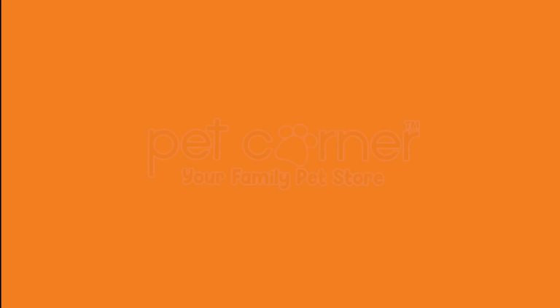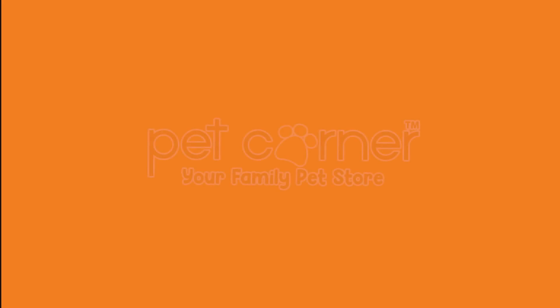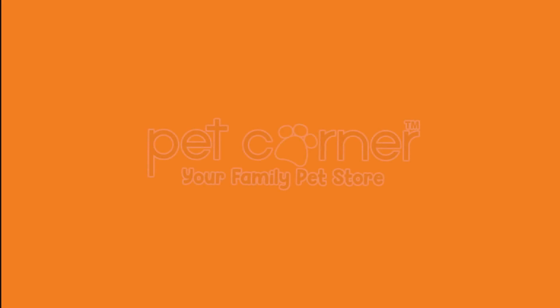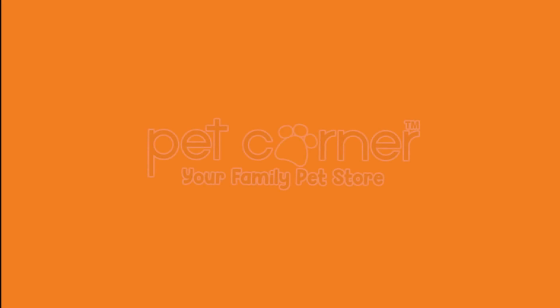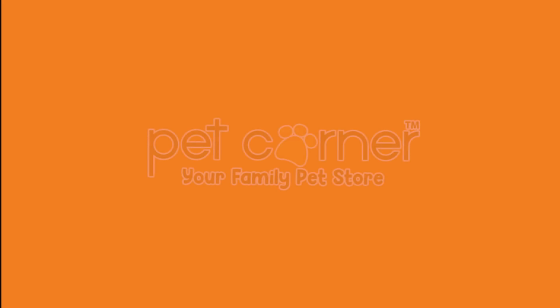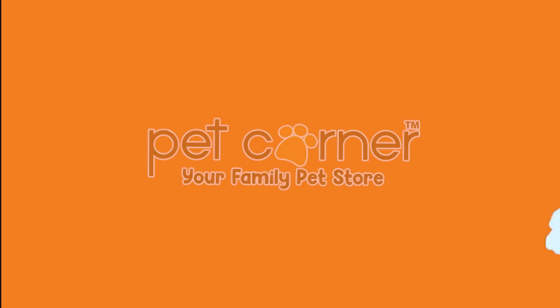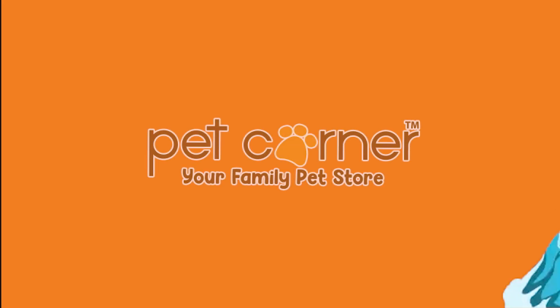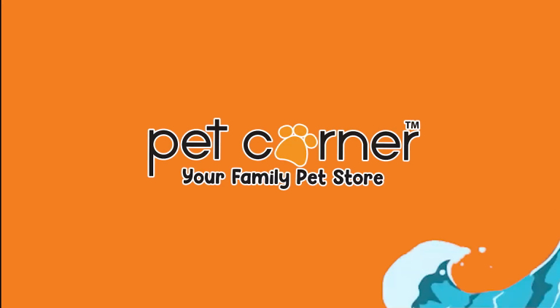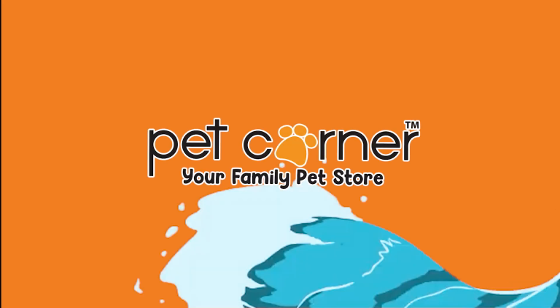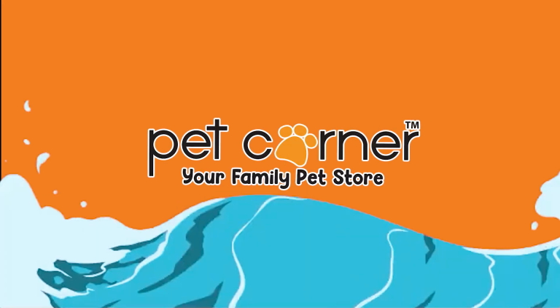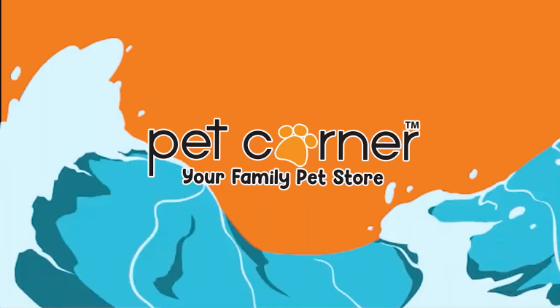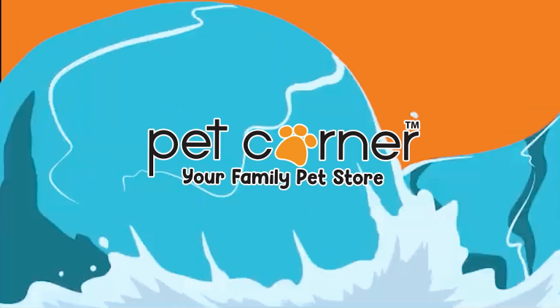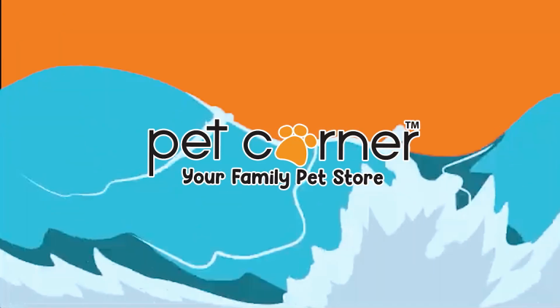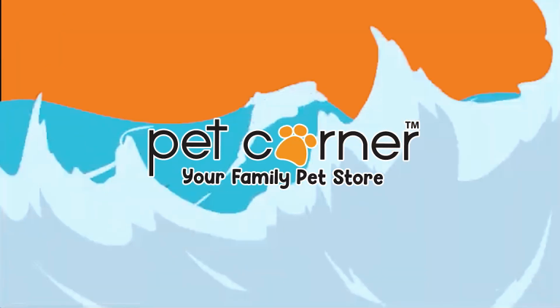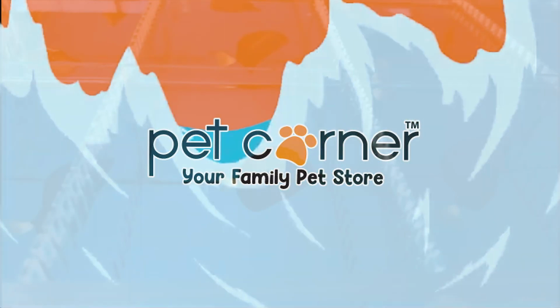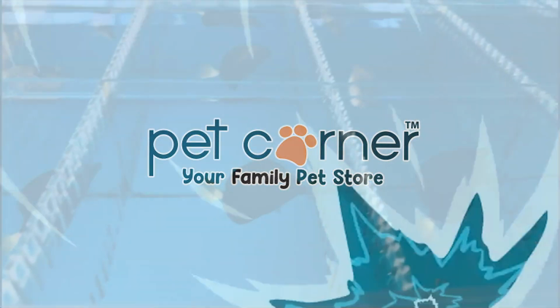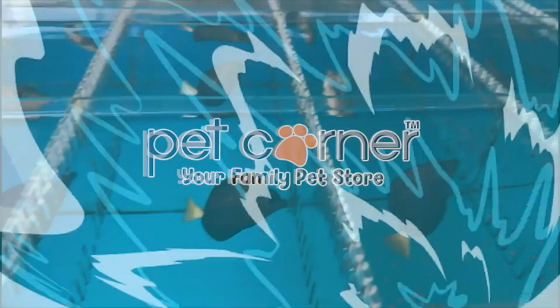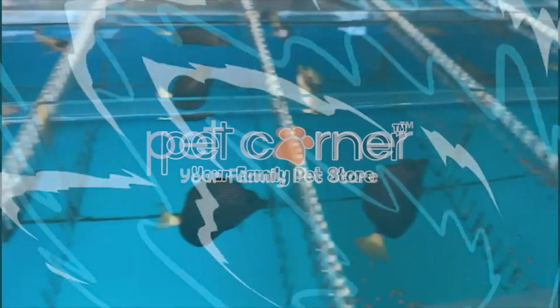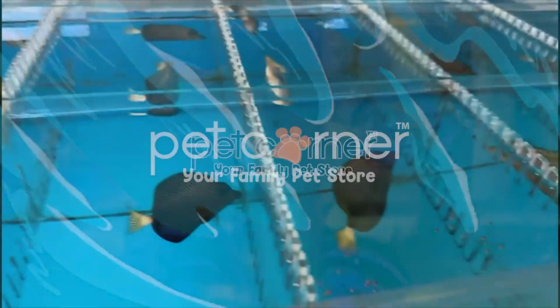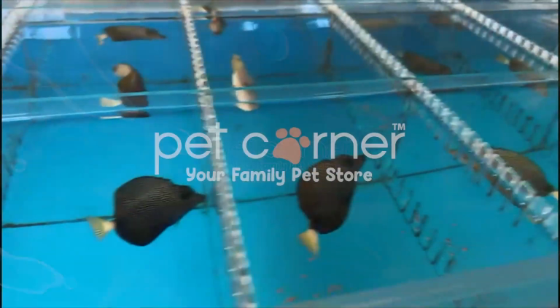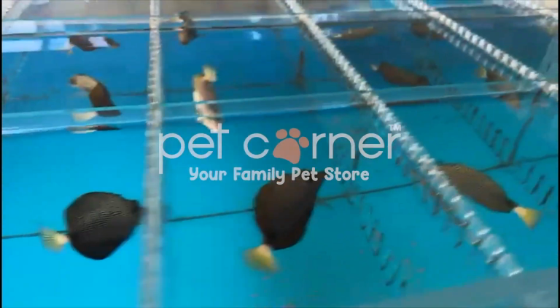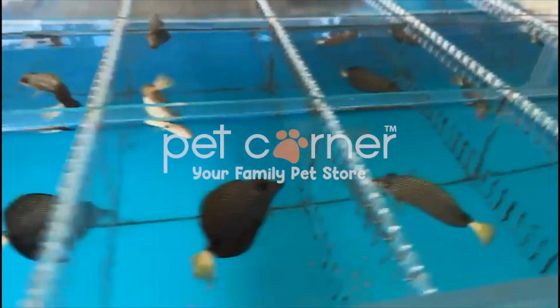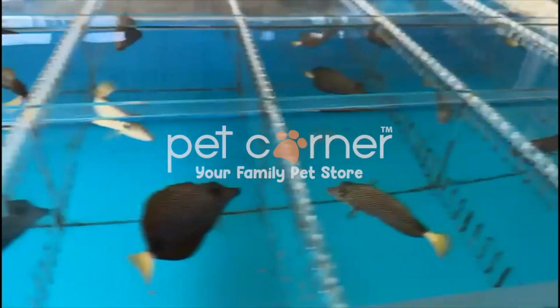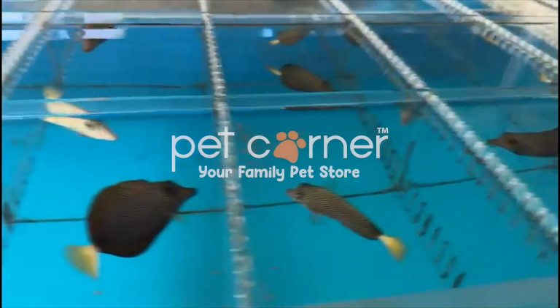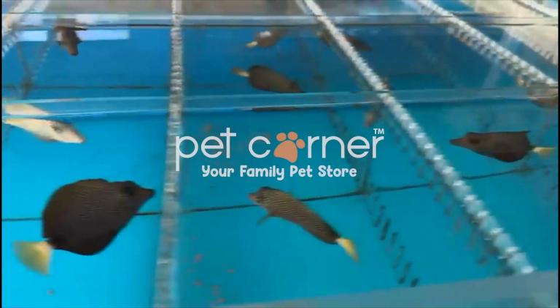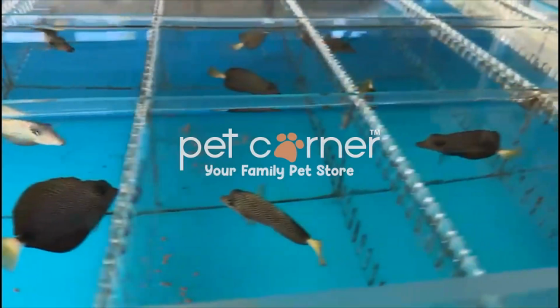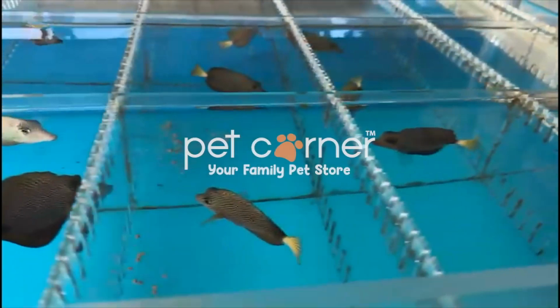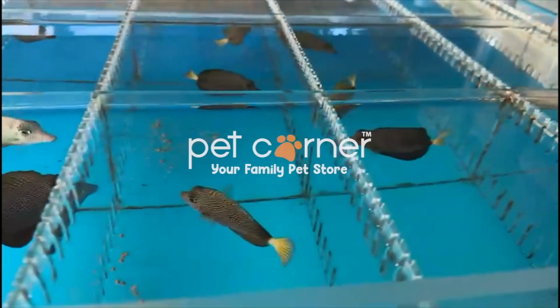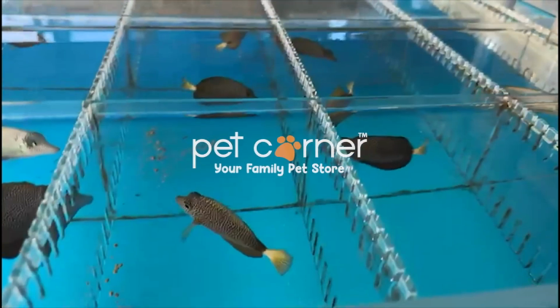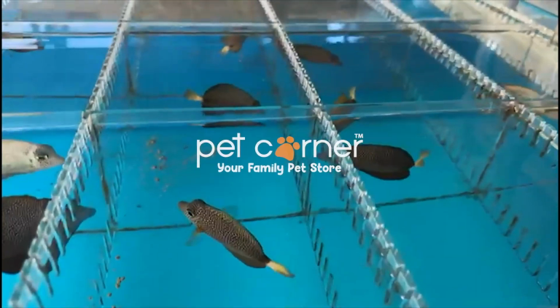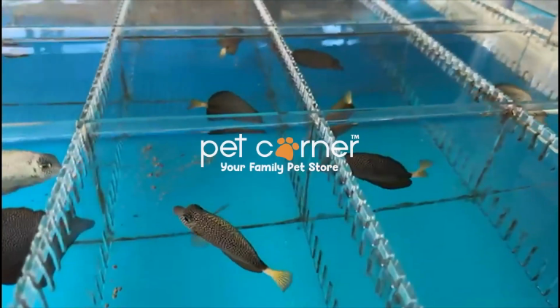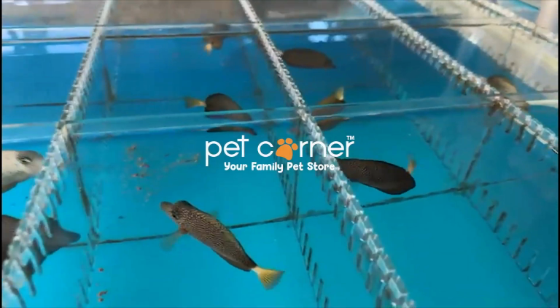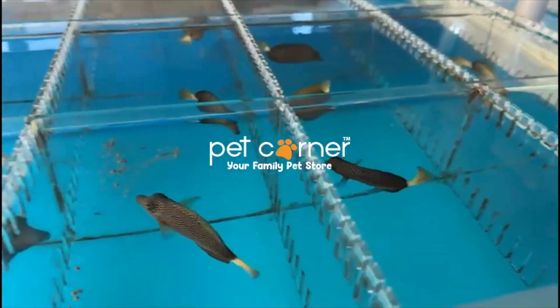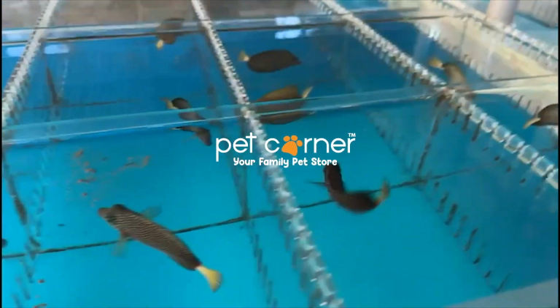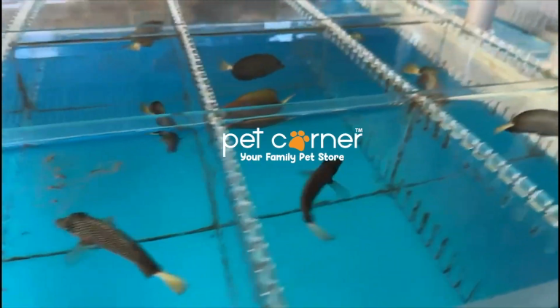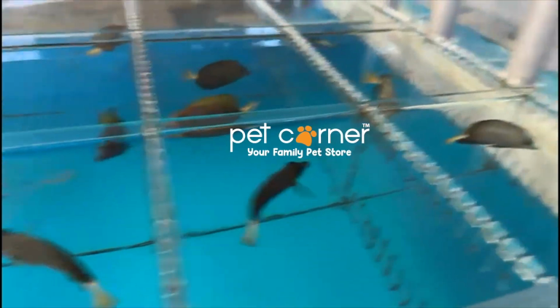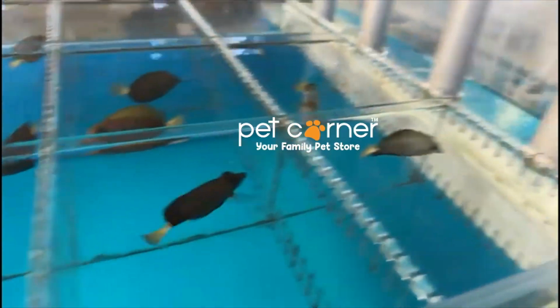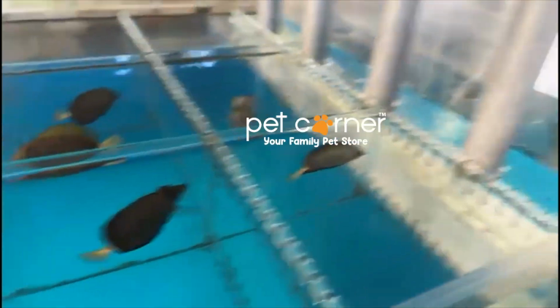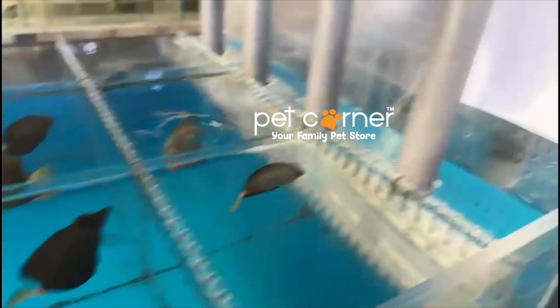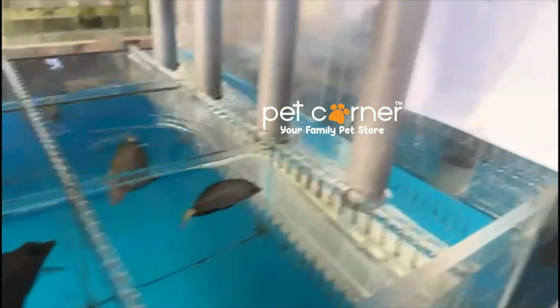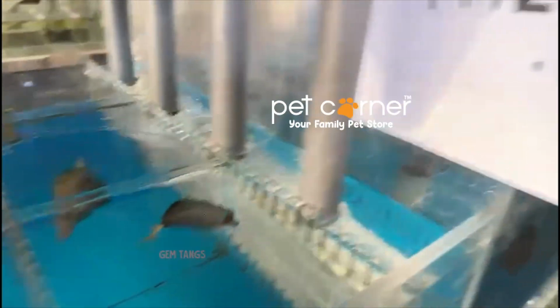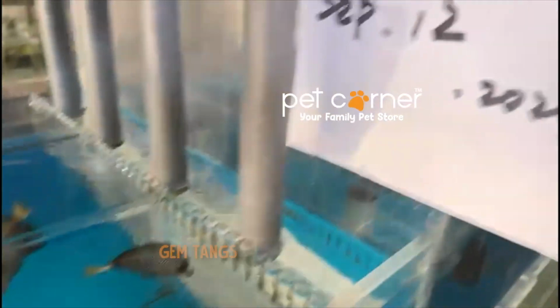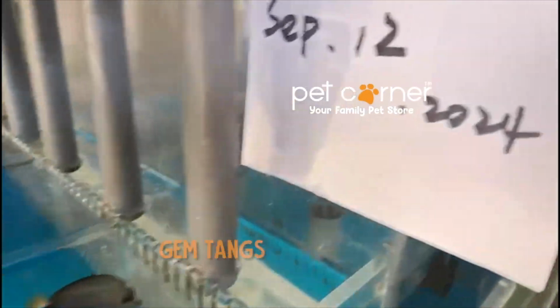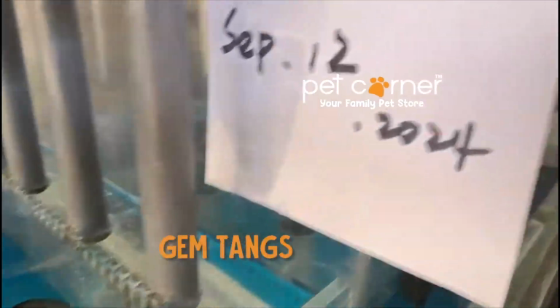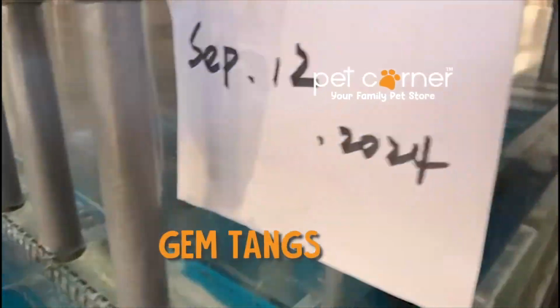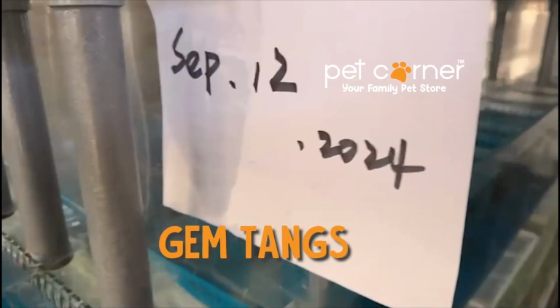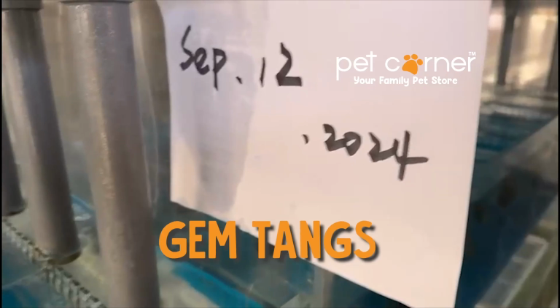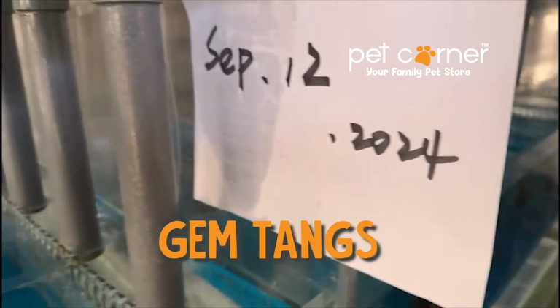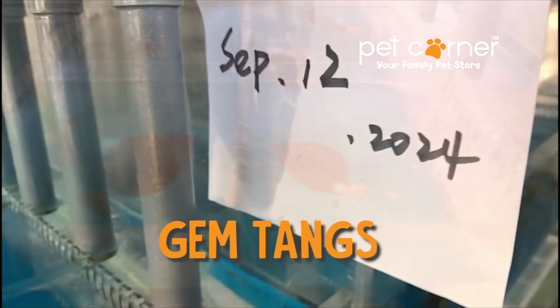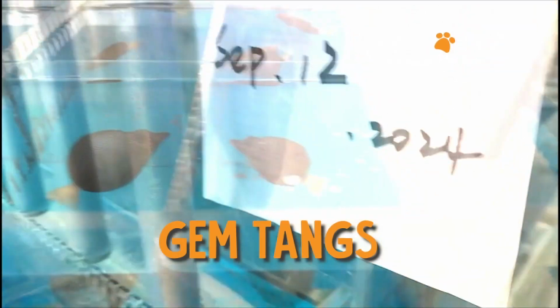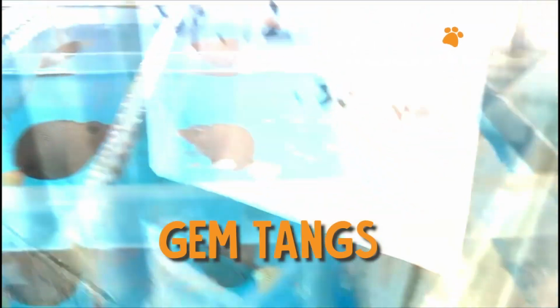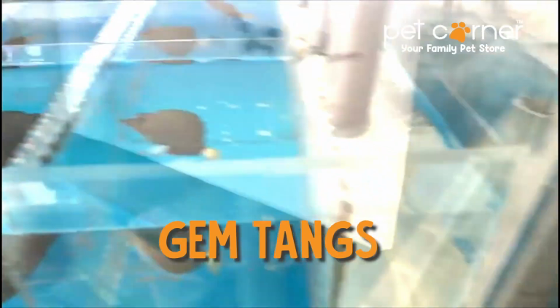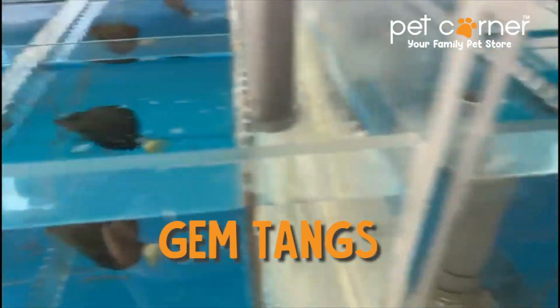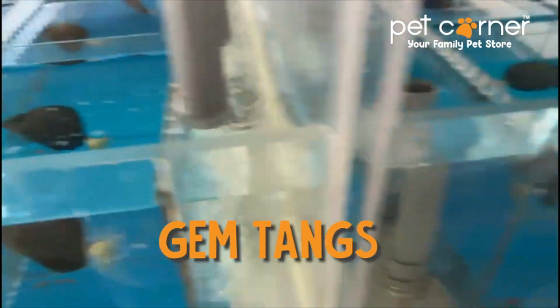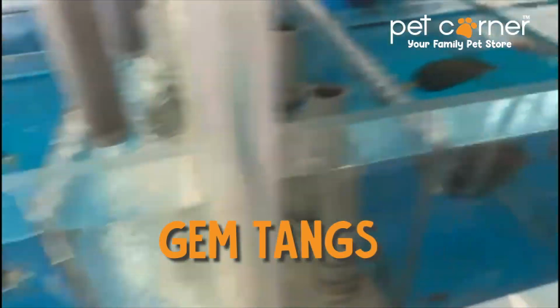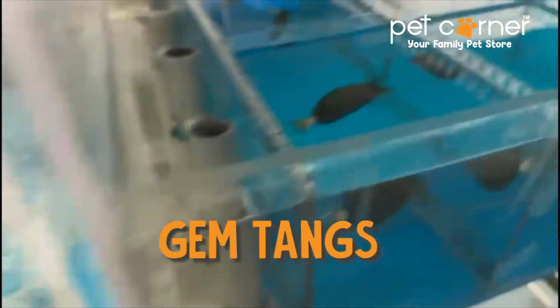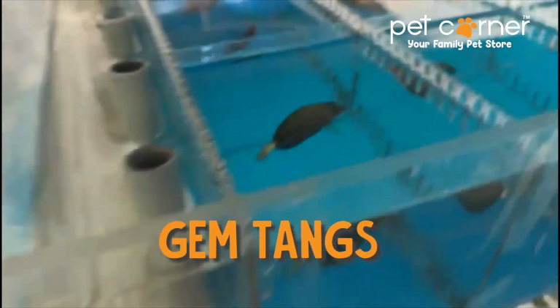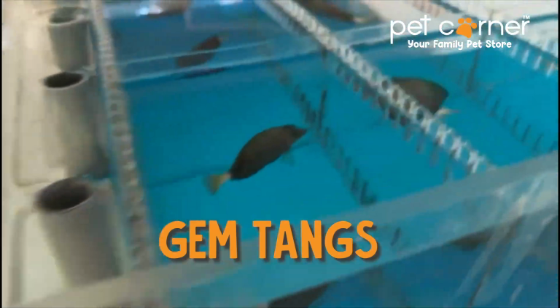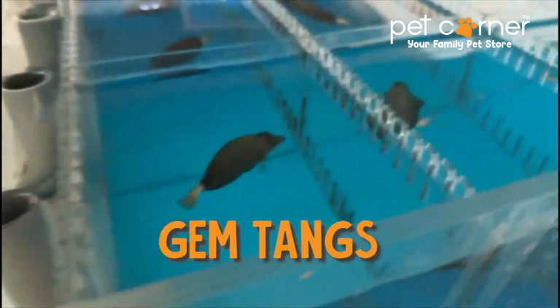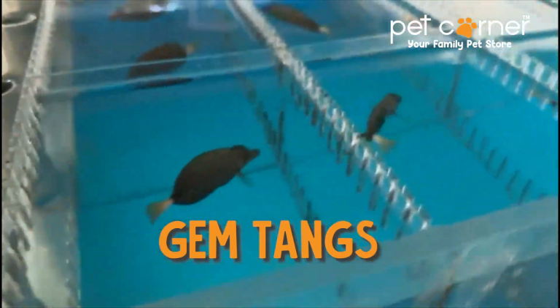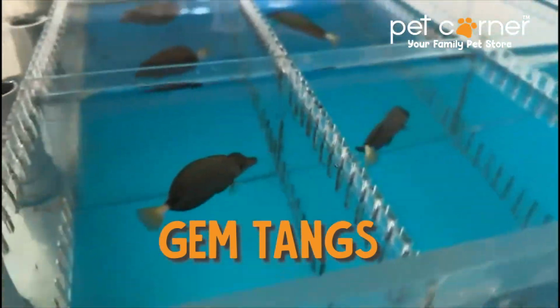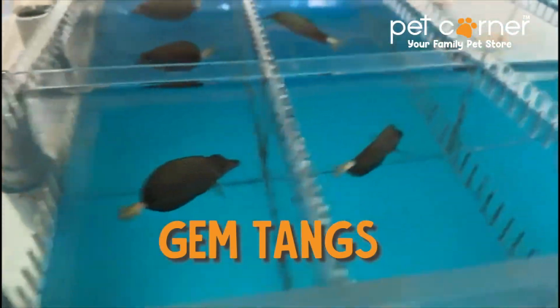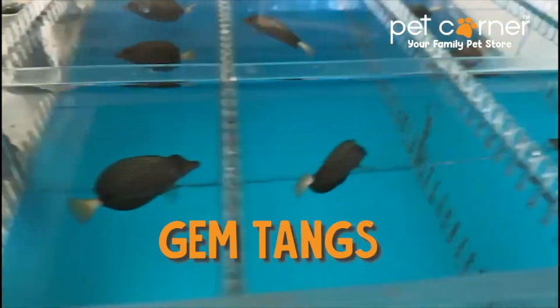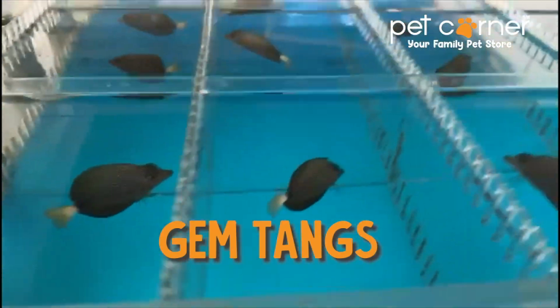Pet Corner. Happy New Pet Story. Pet Corner, we love you. Pet Corner, we love you.